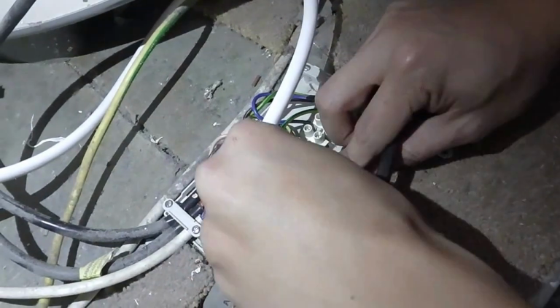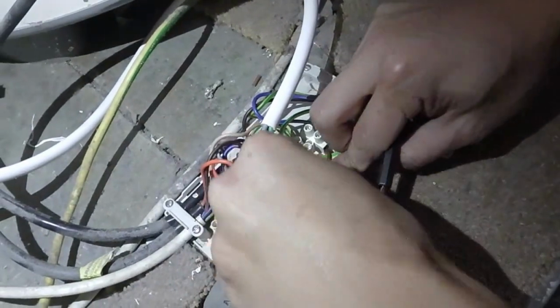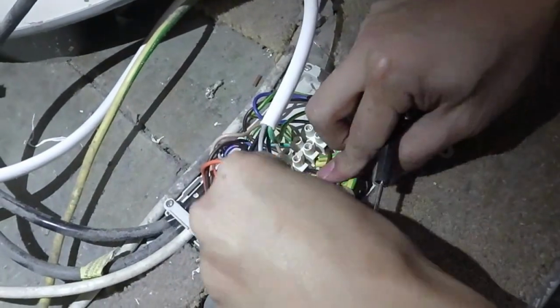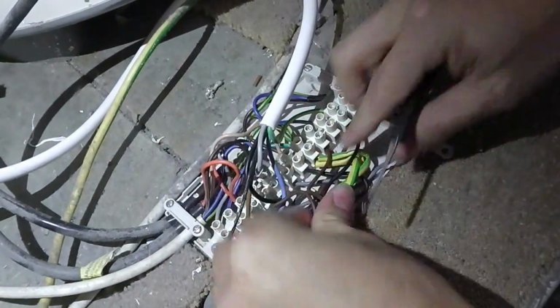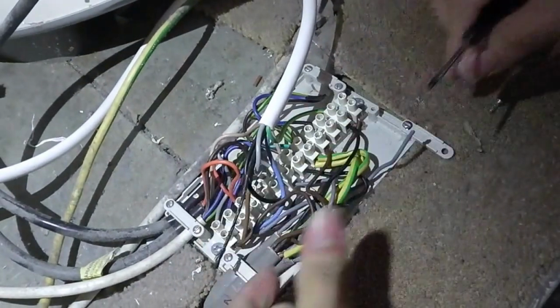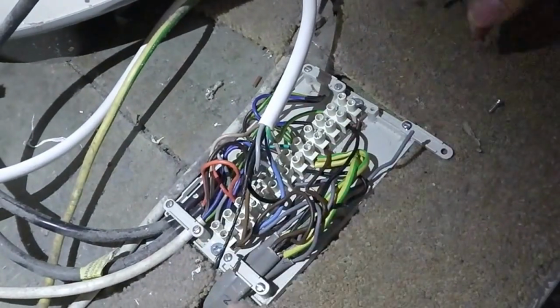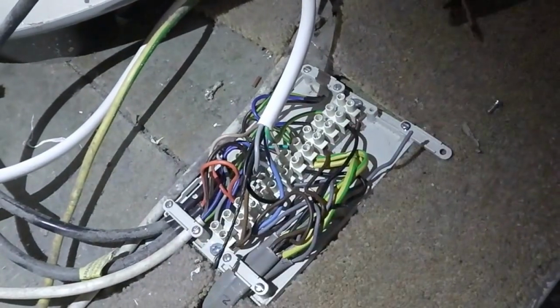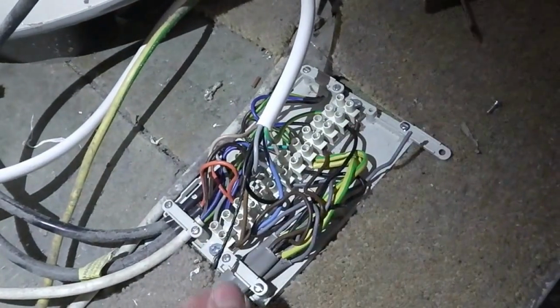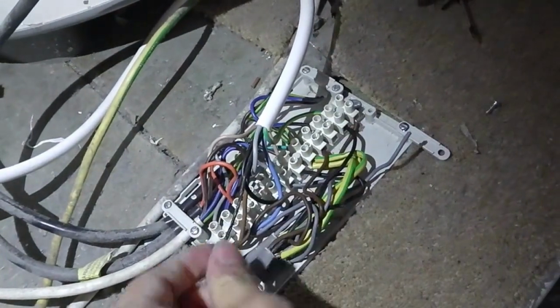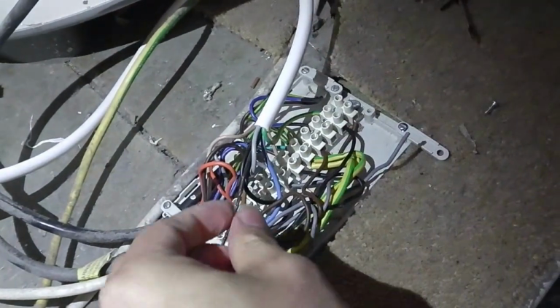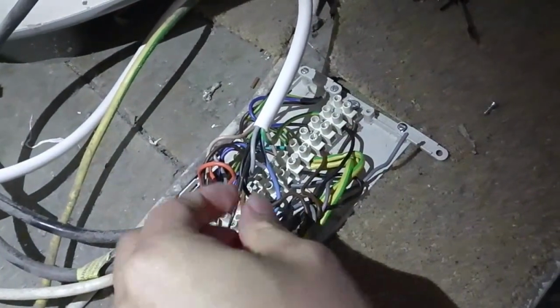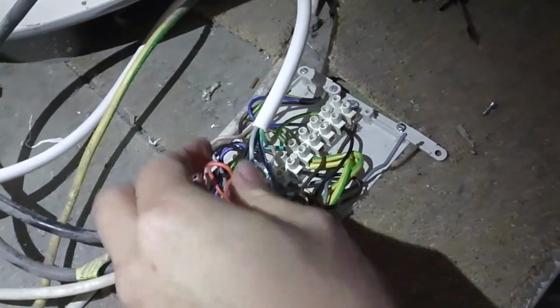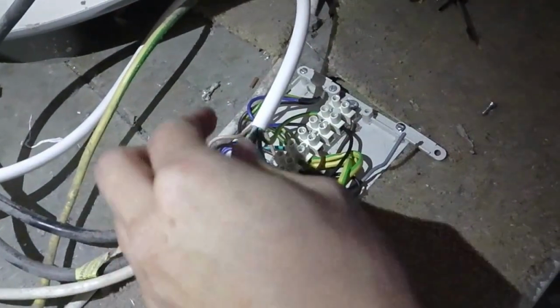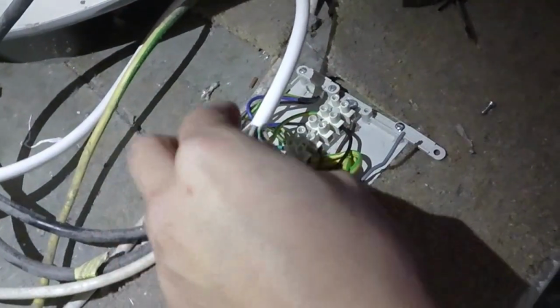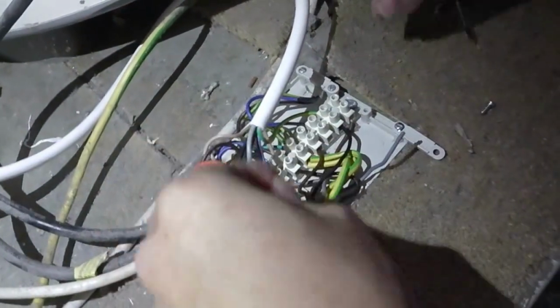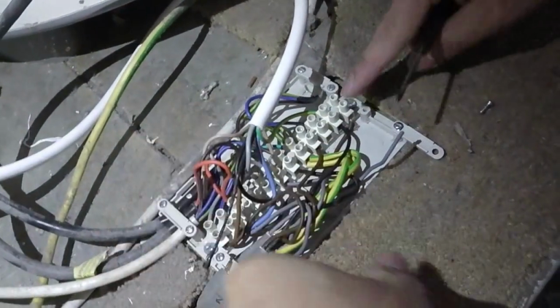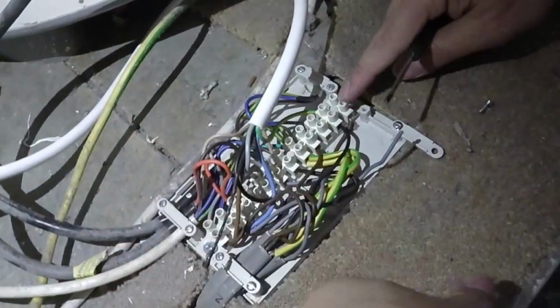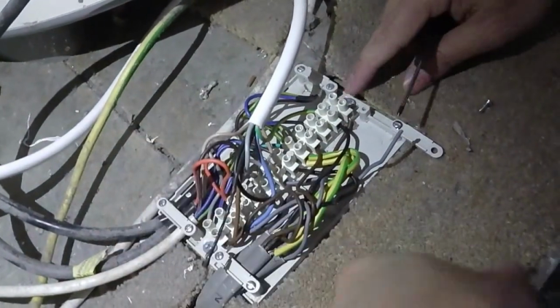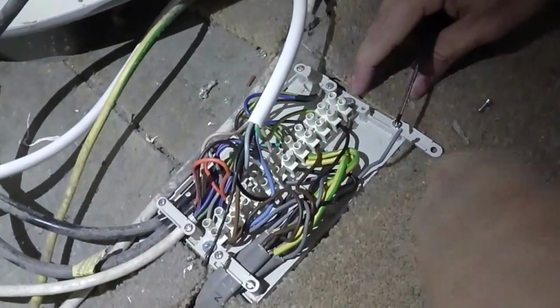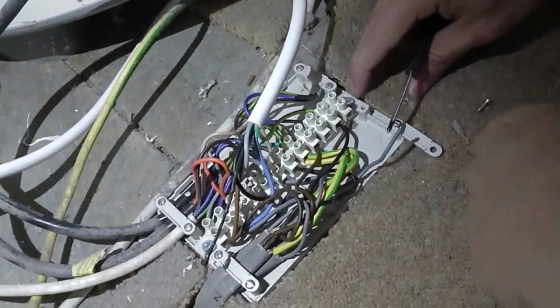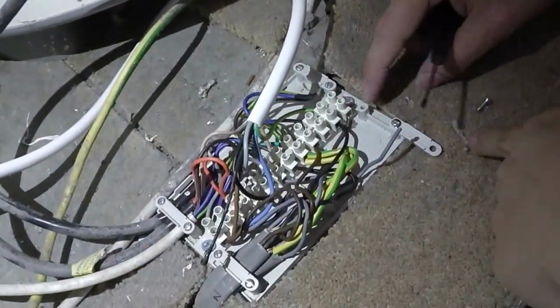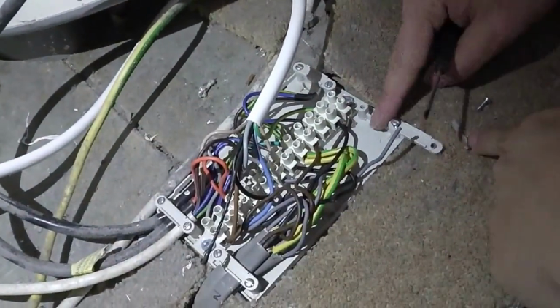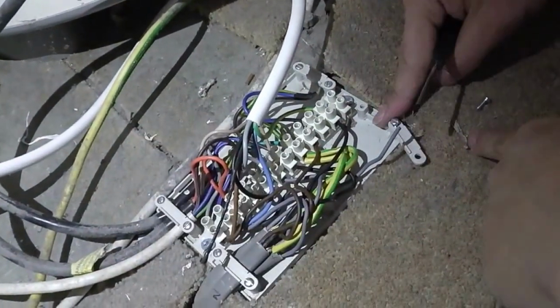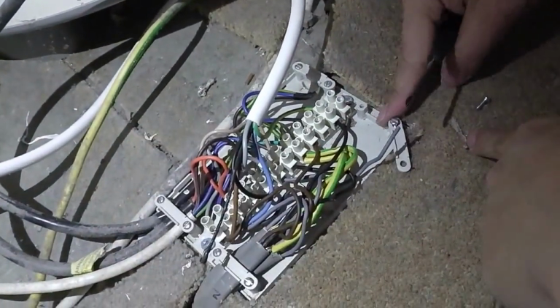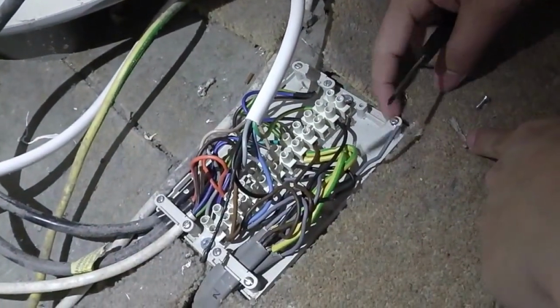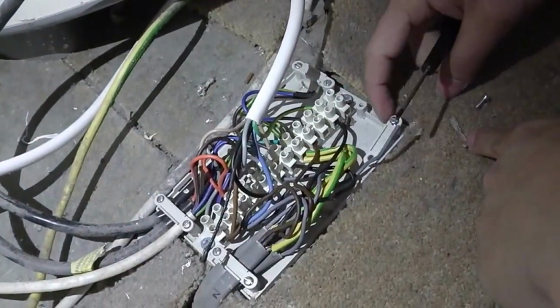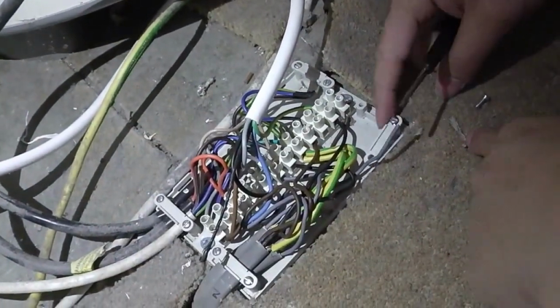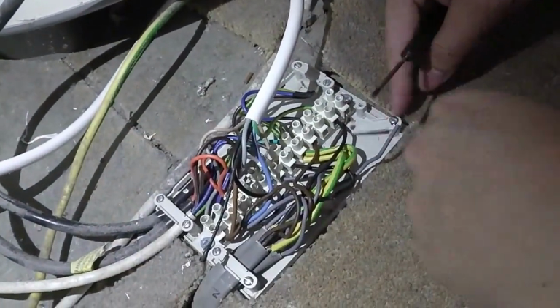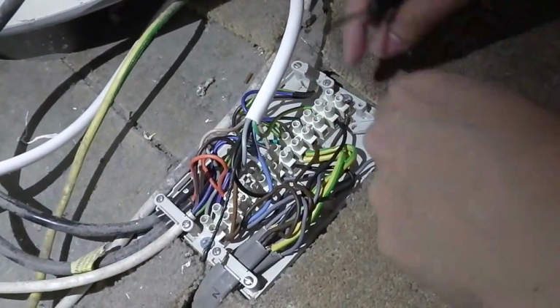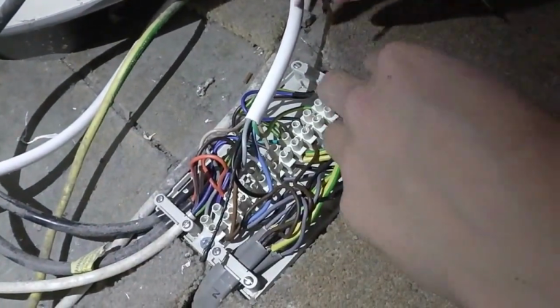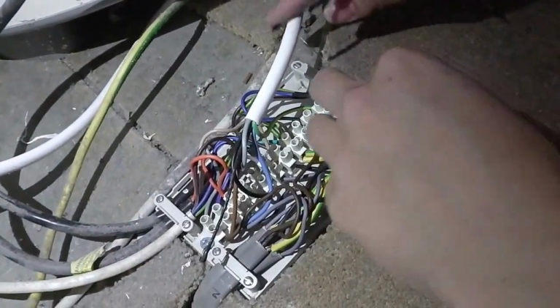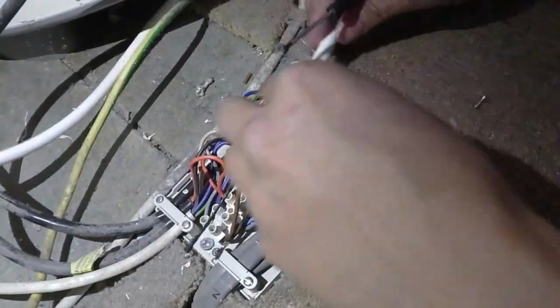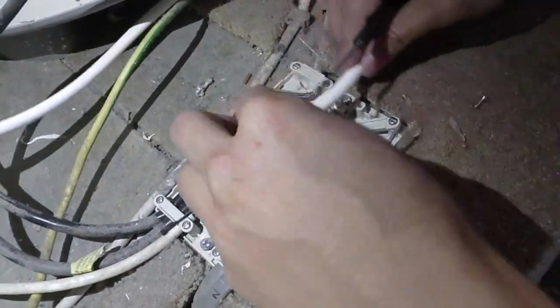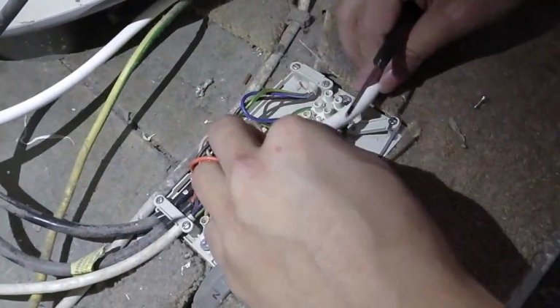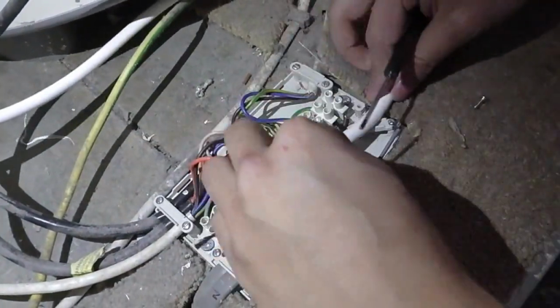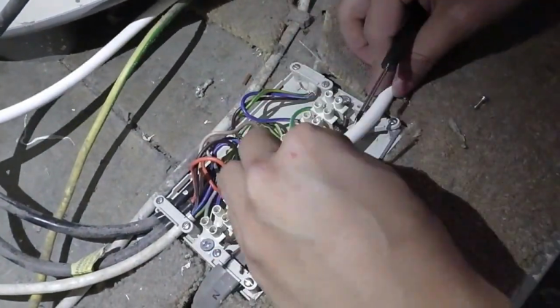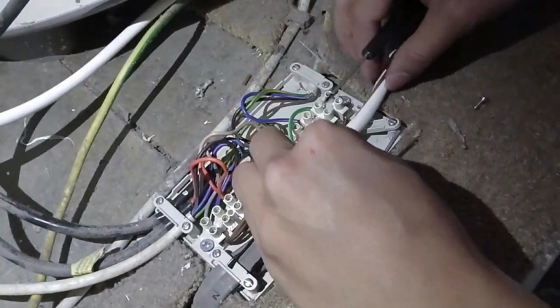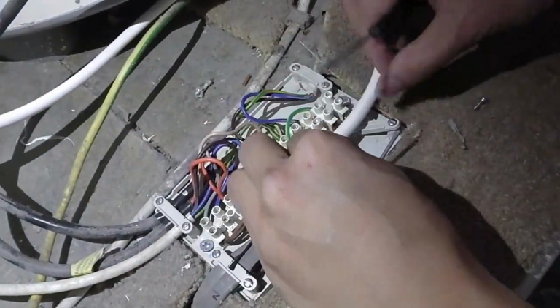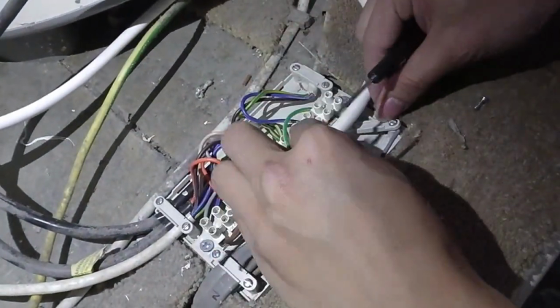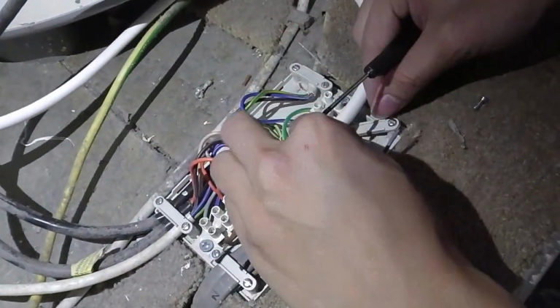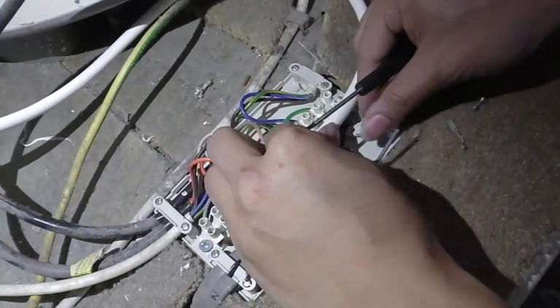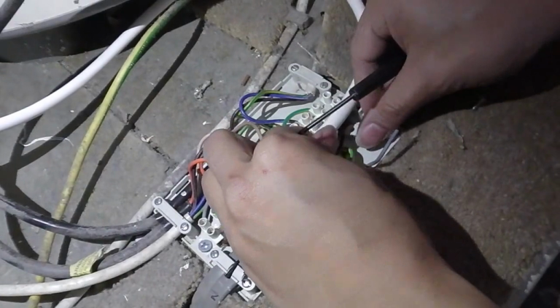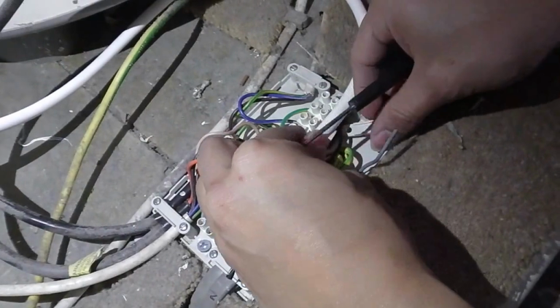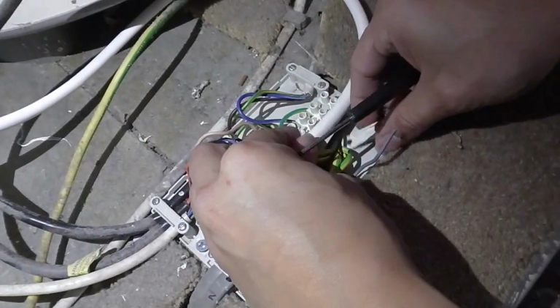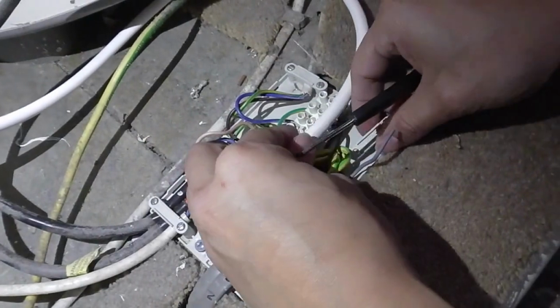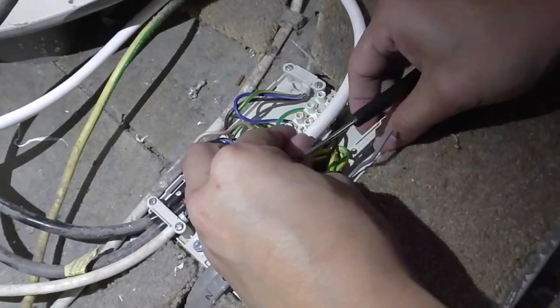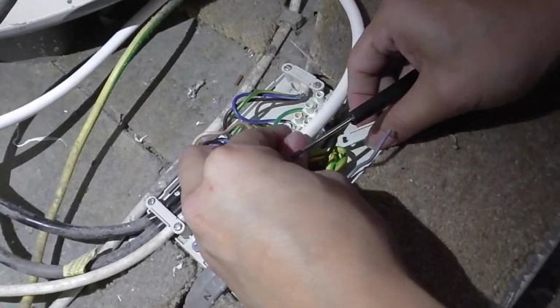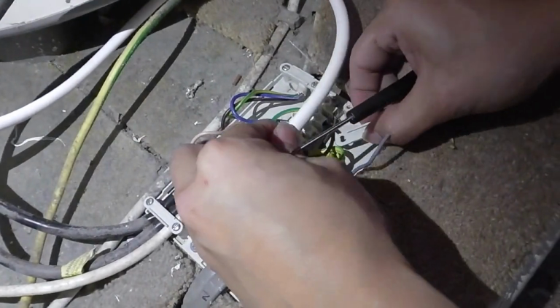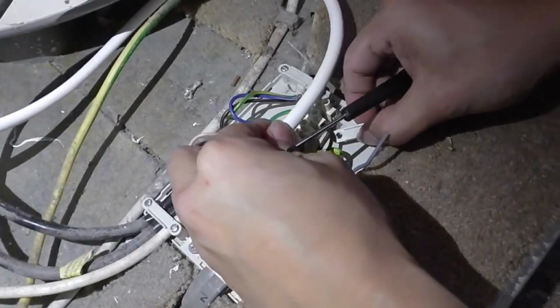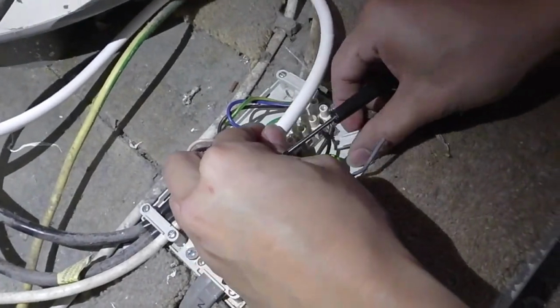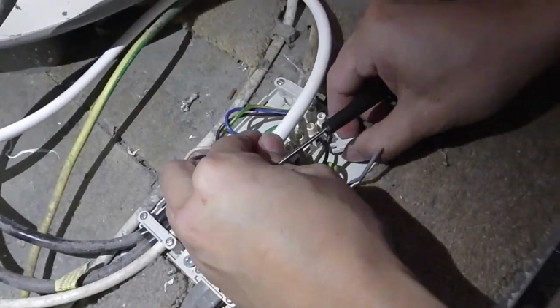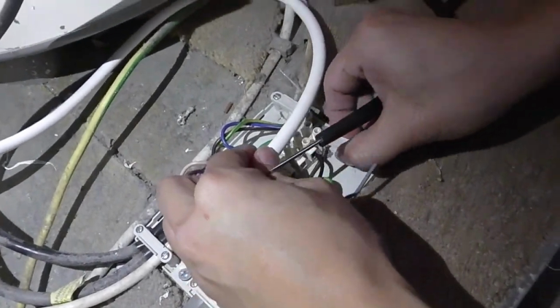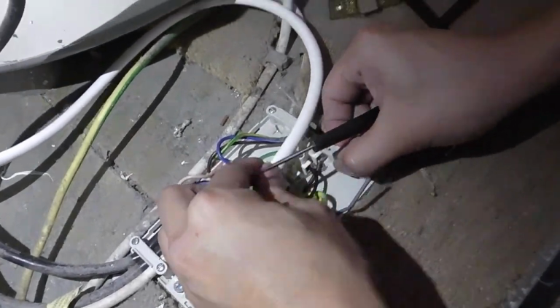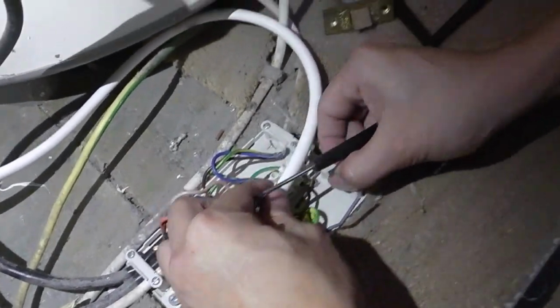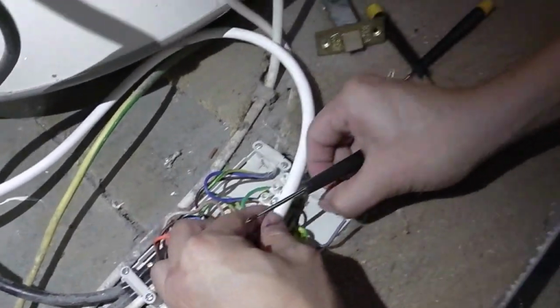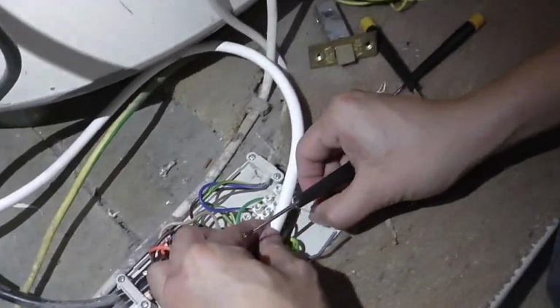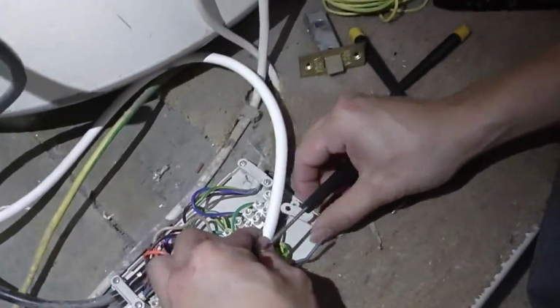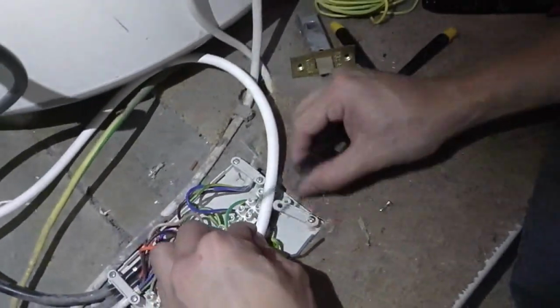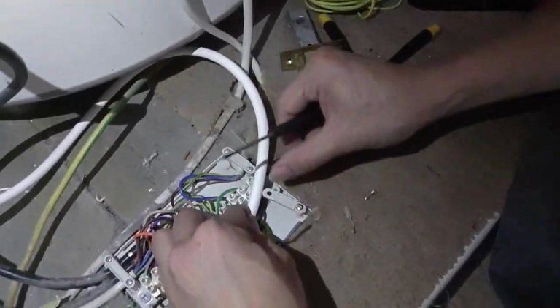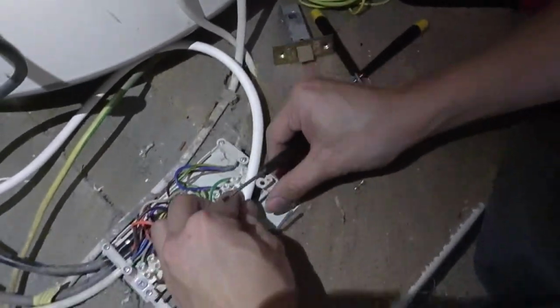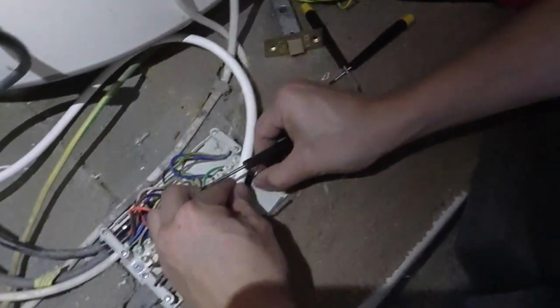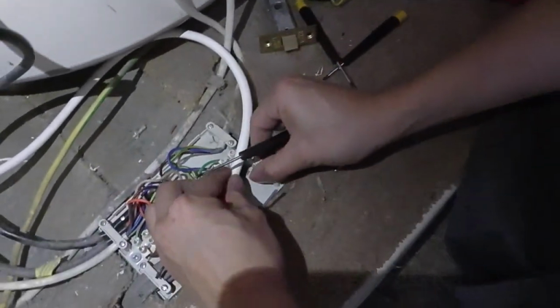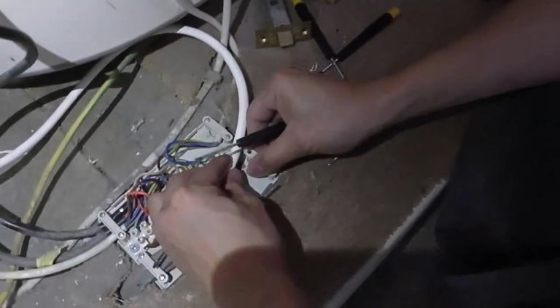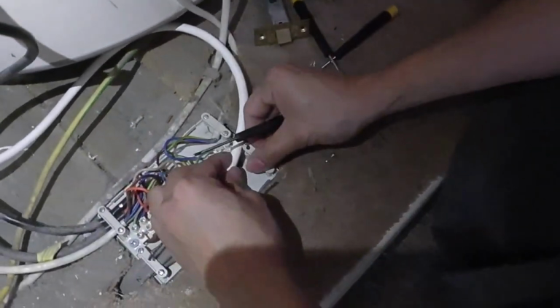Finally, you just need to use the opening on the housing and secure the wires tightly.